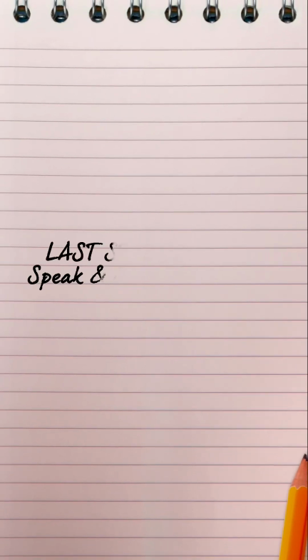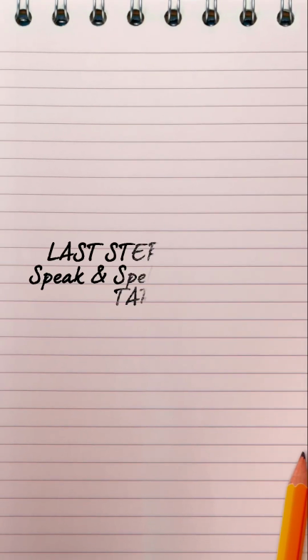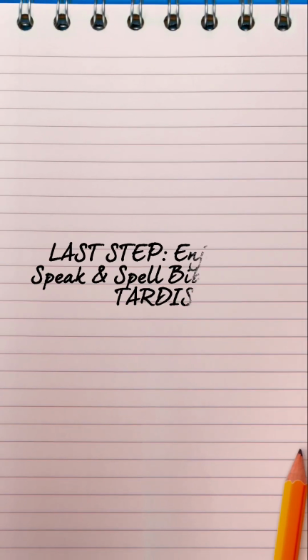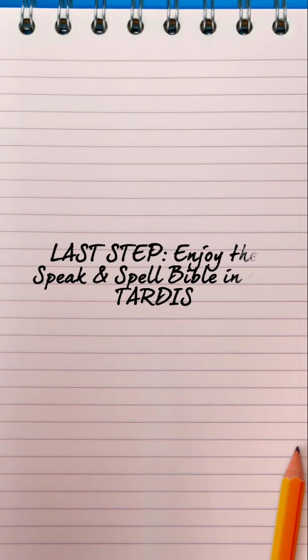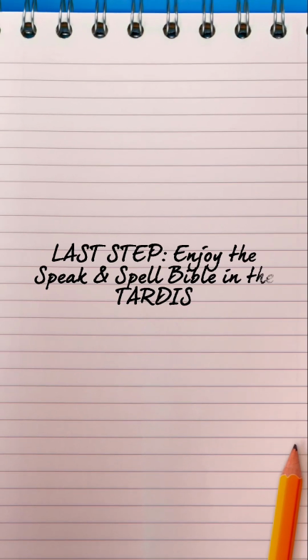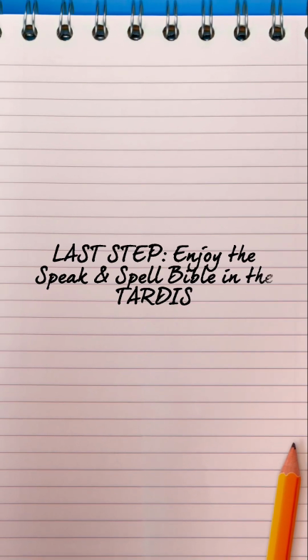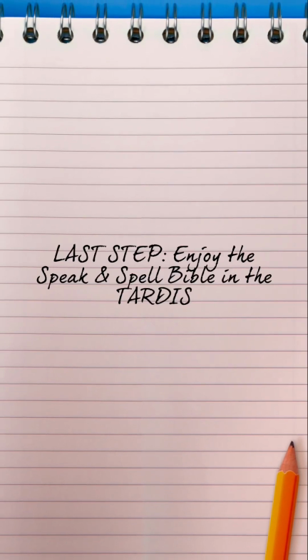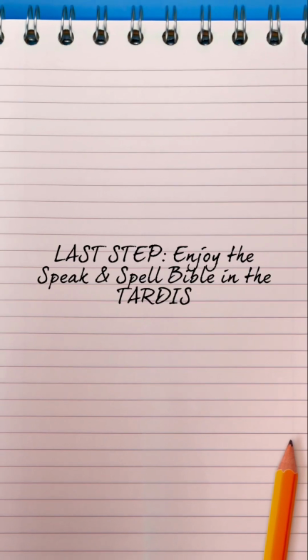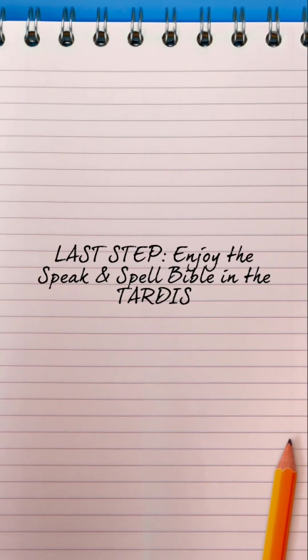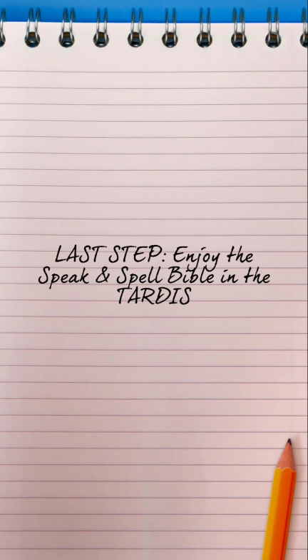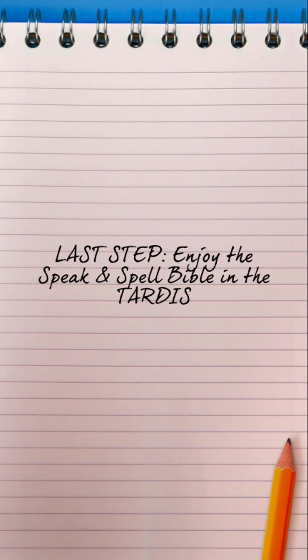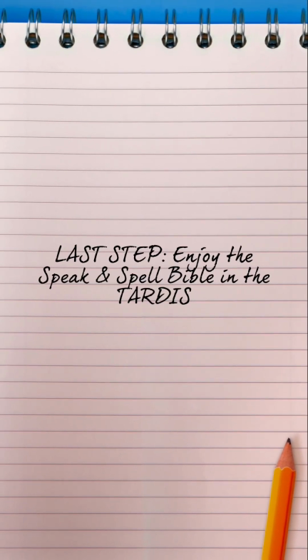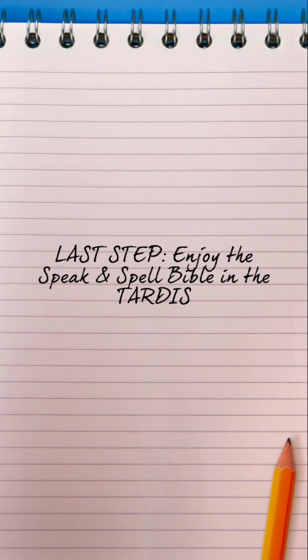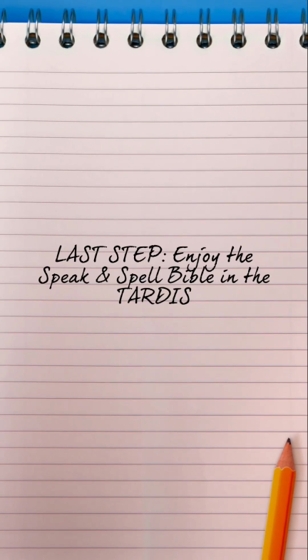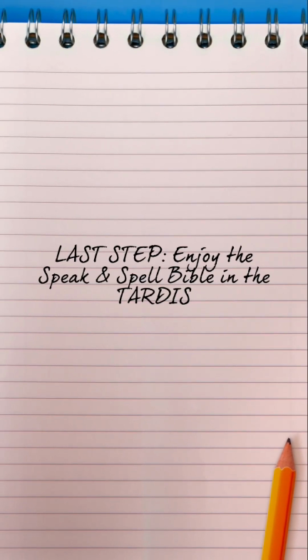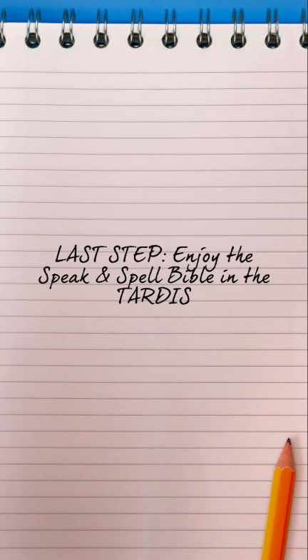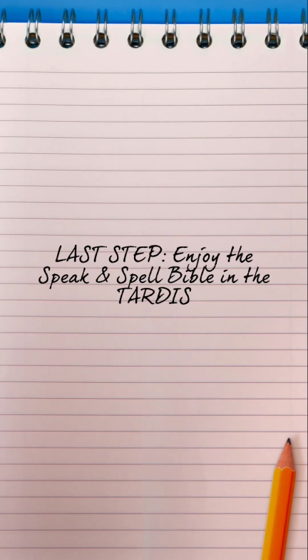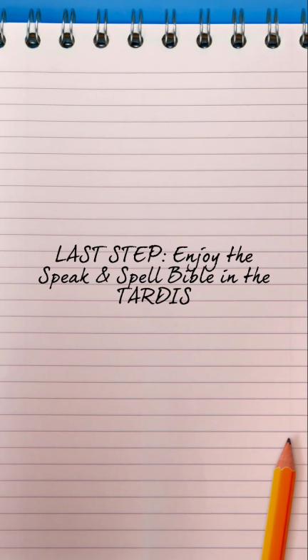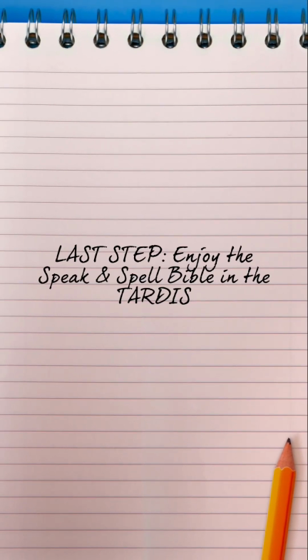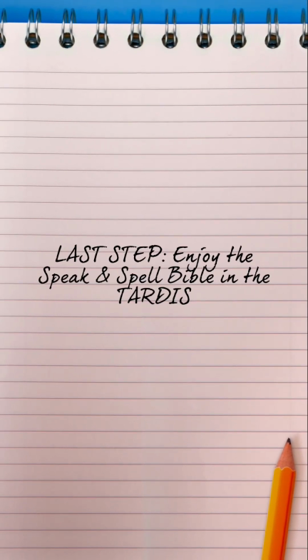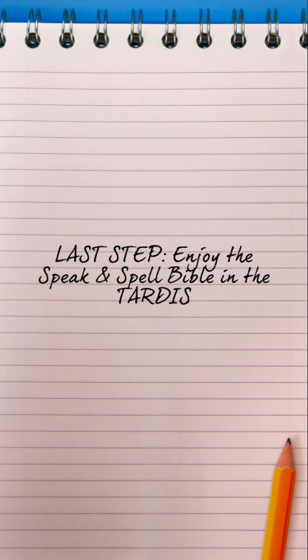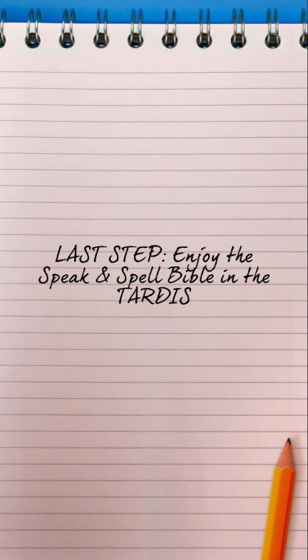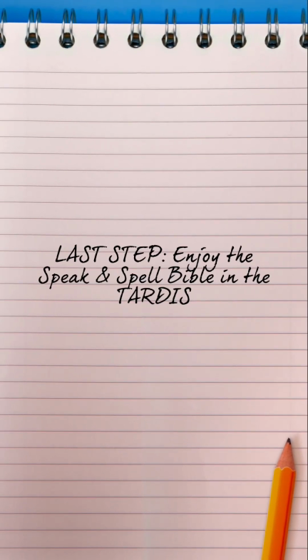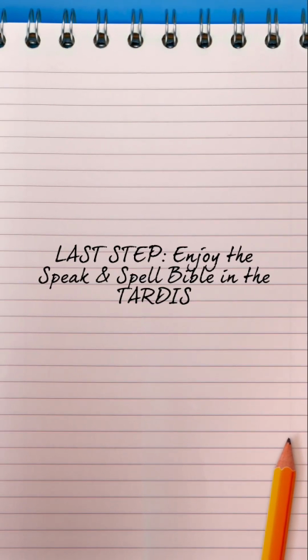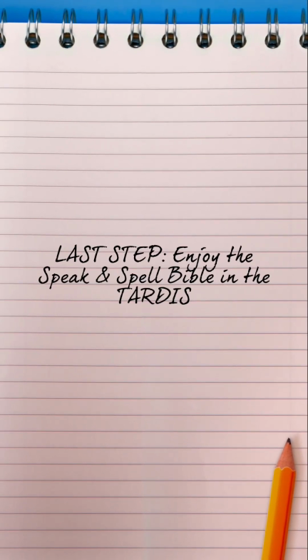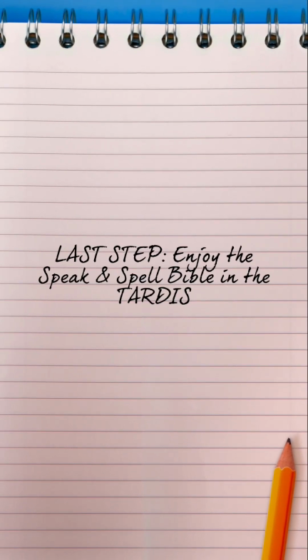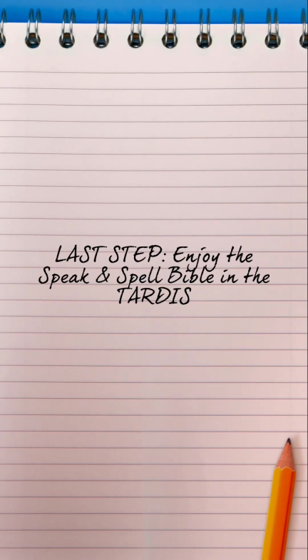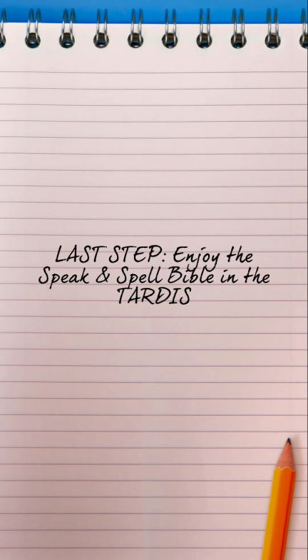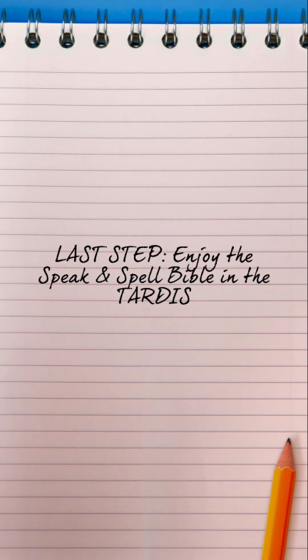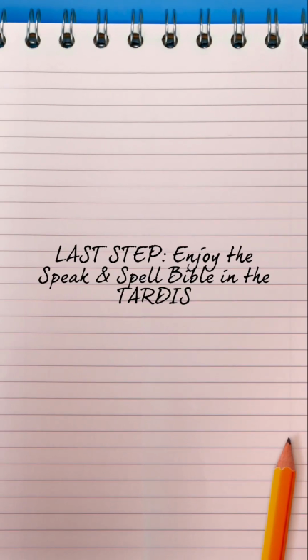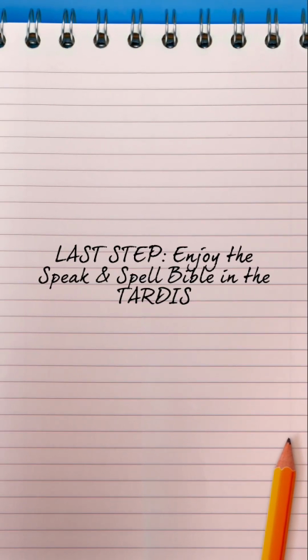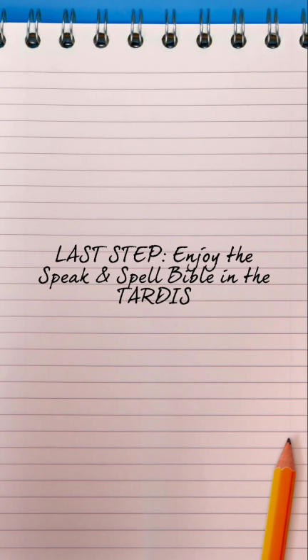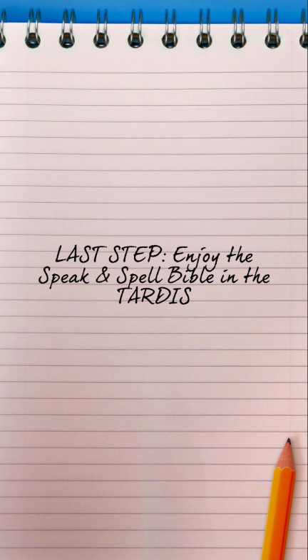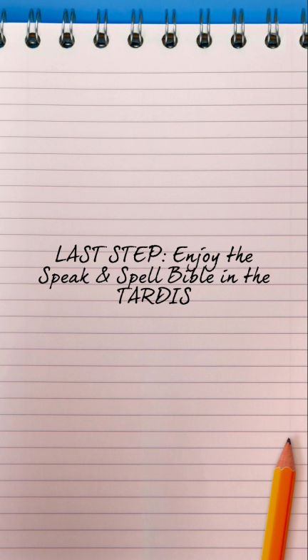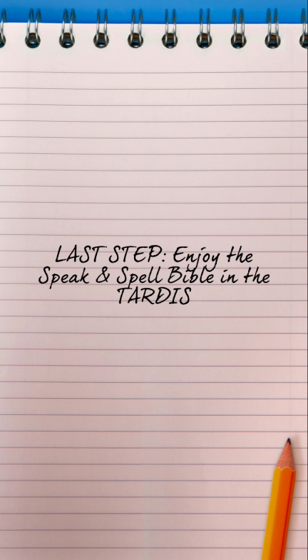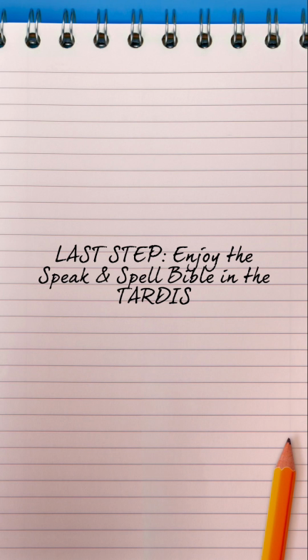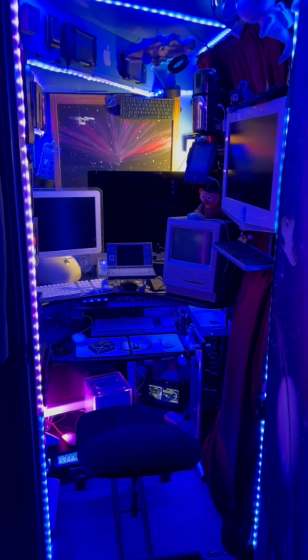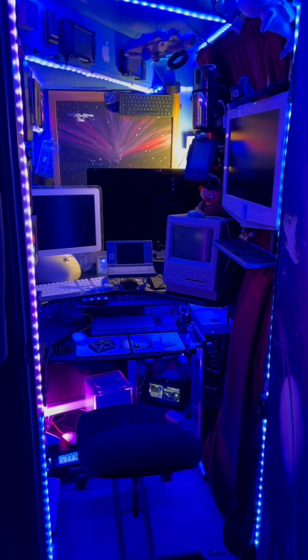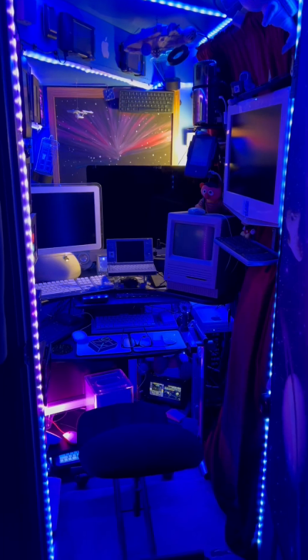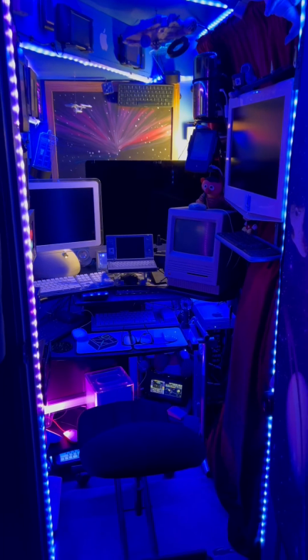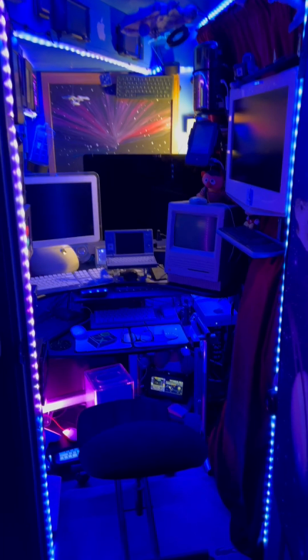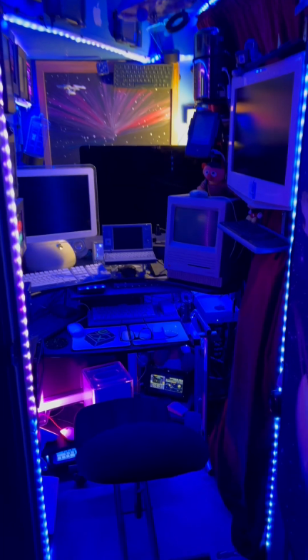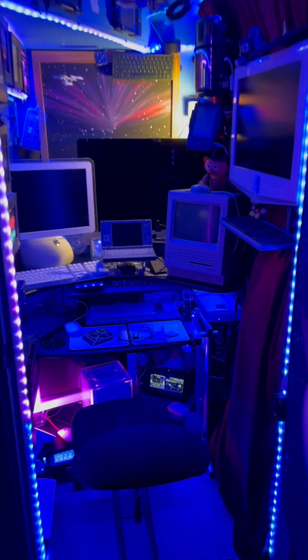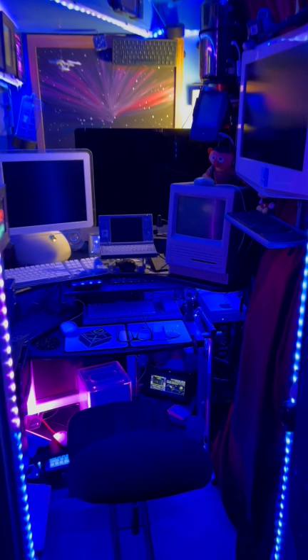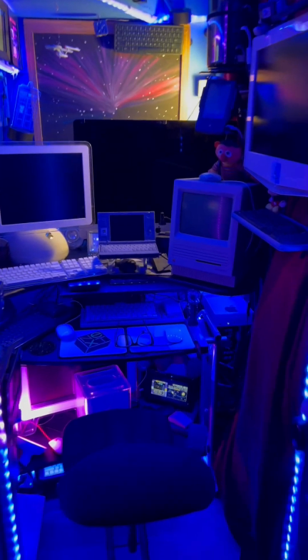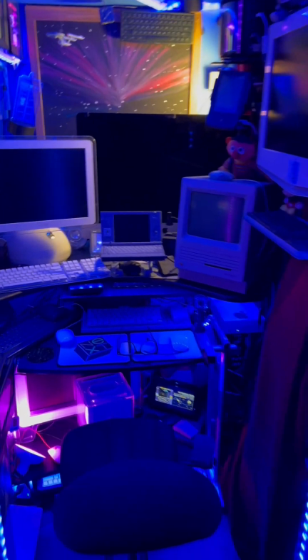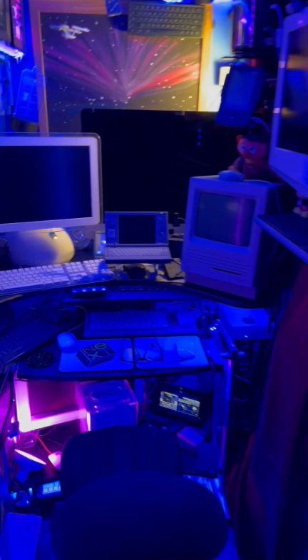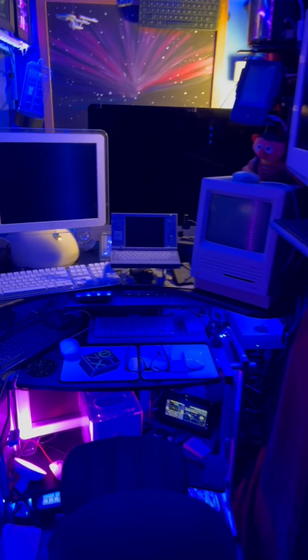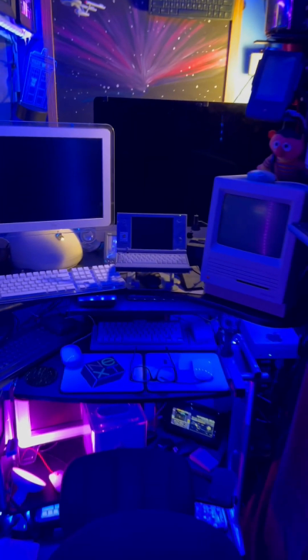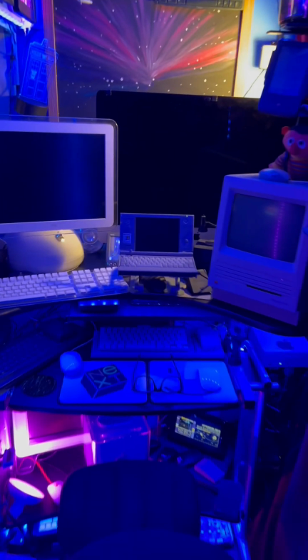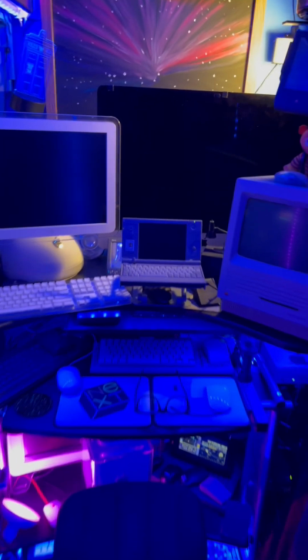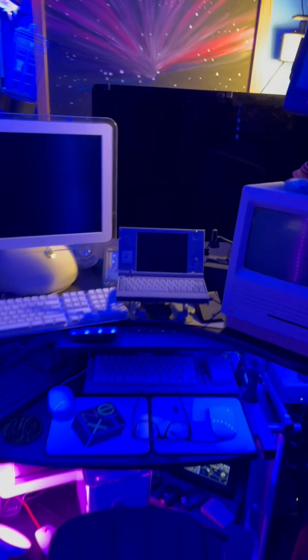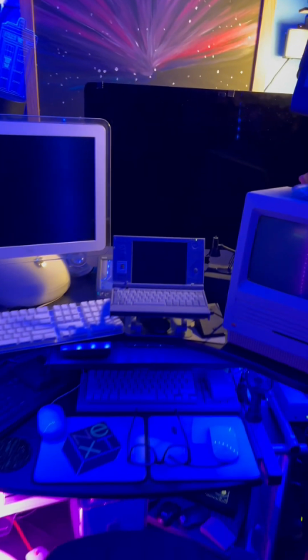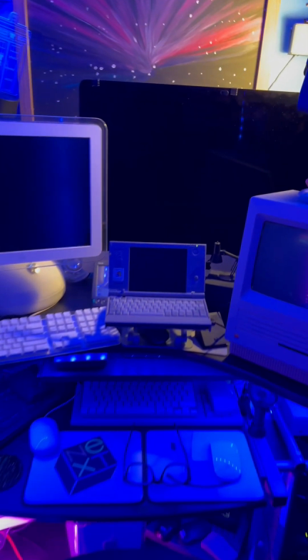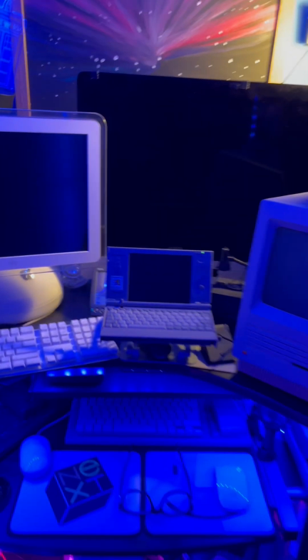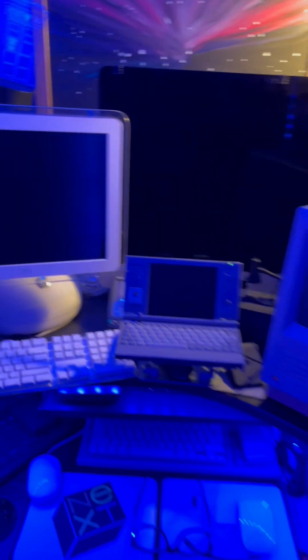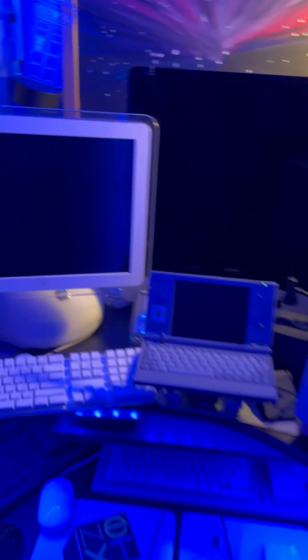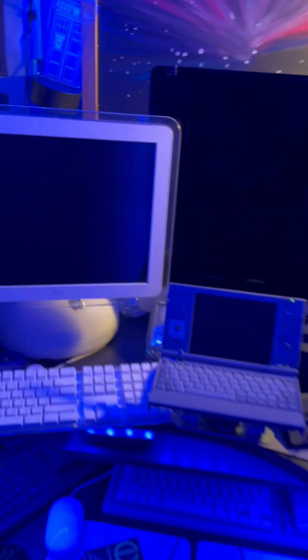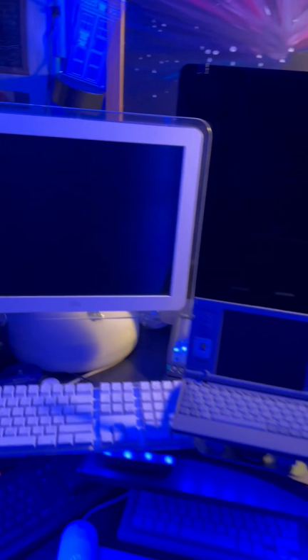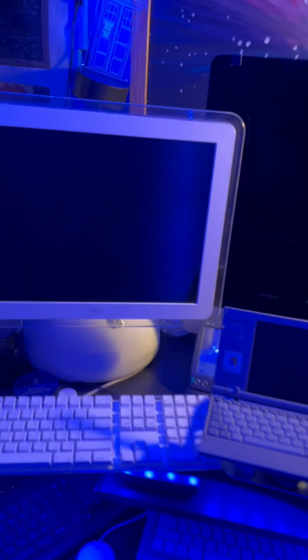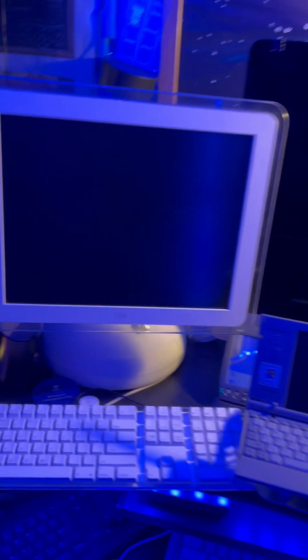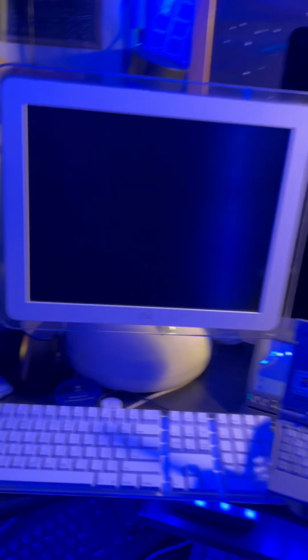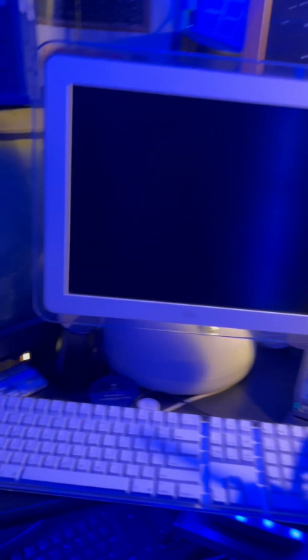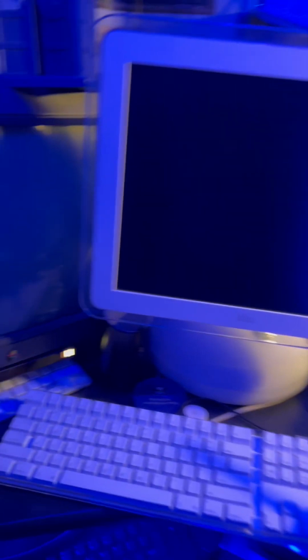And last step: enjoy the Speak and Spell in the TARDIS. And now we take a look at it in its own home here.